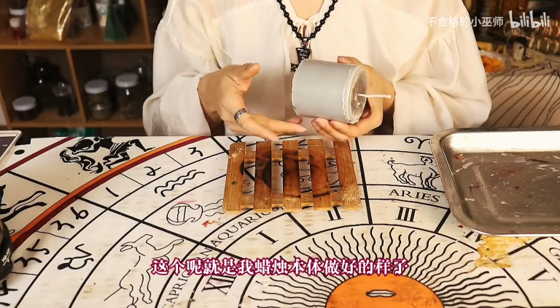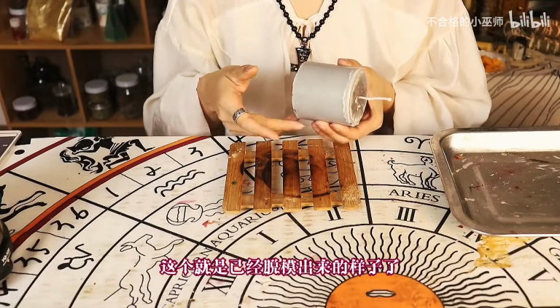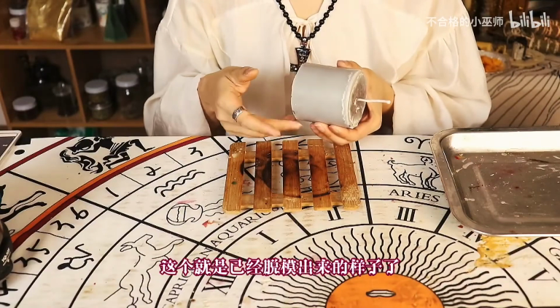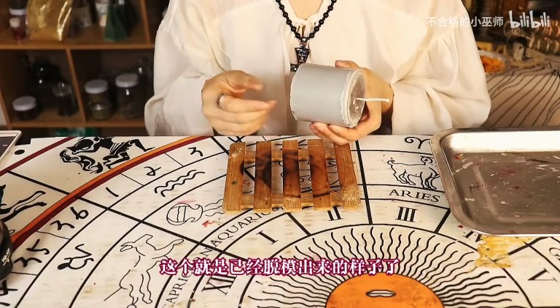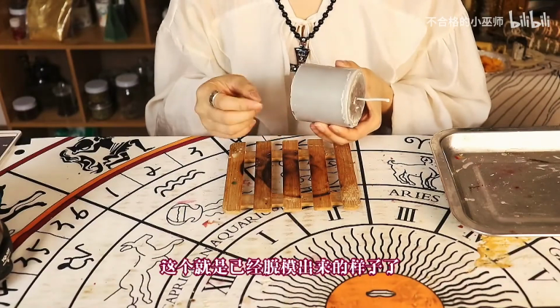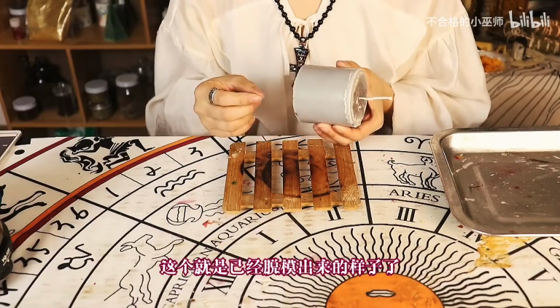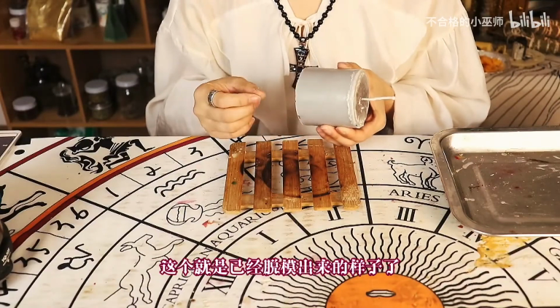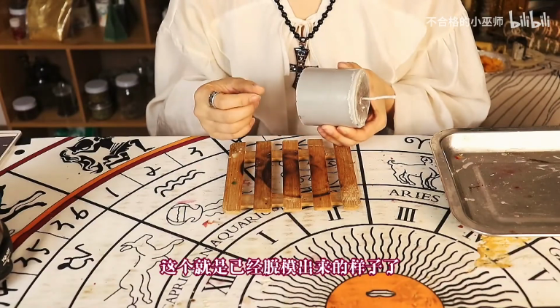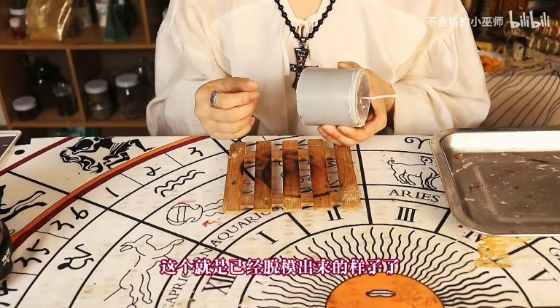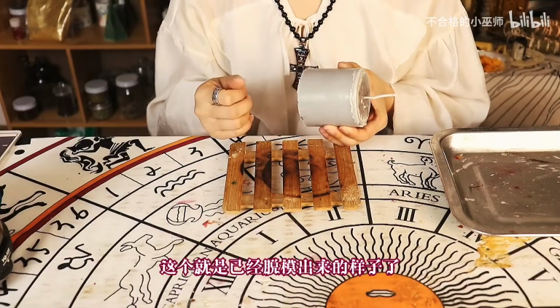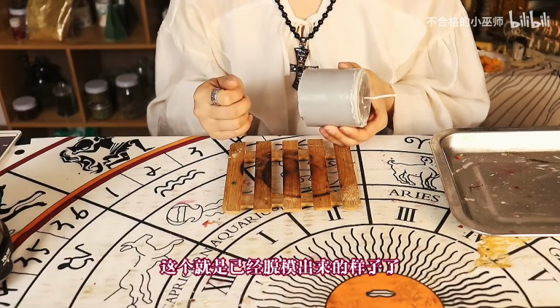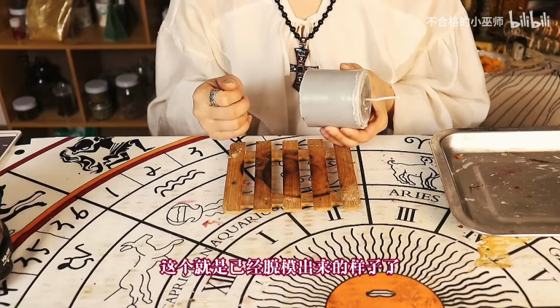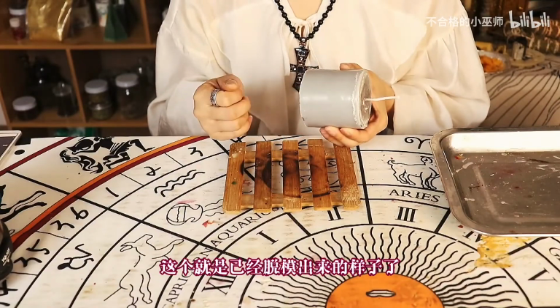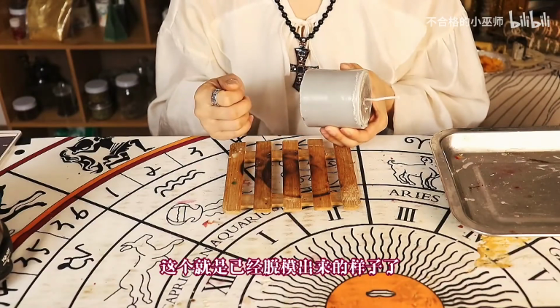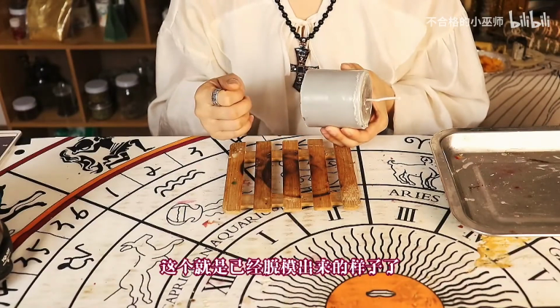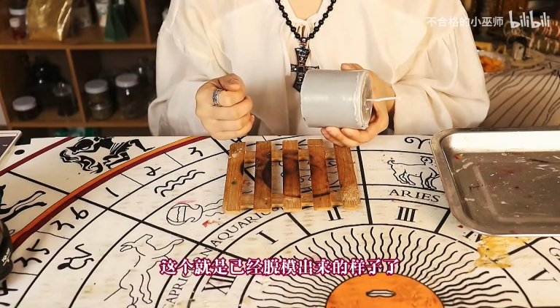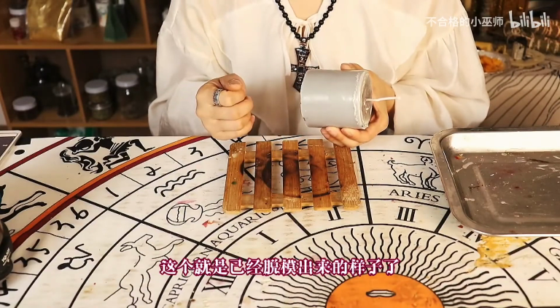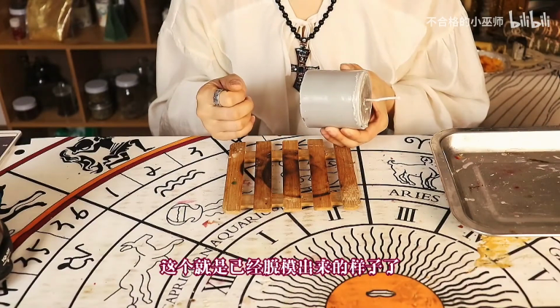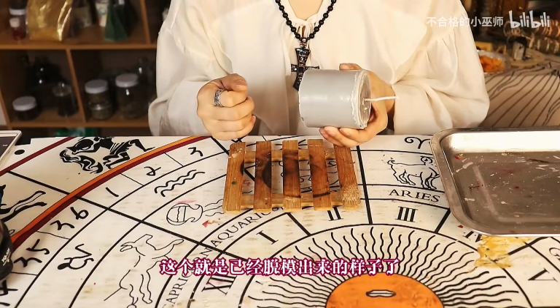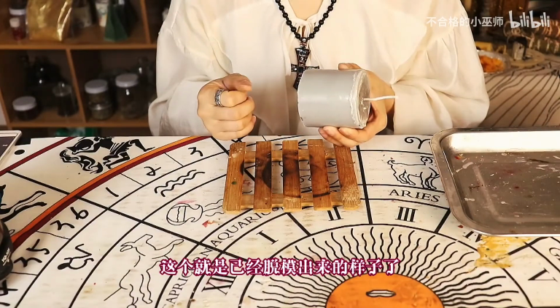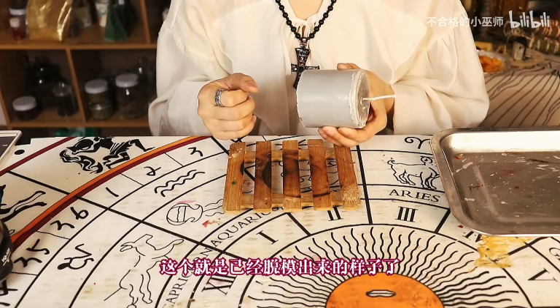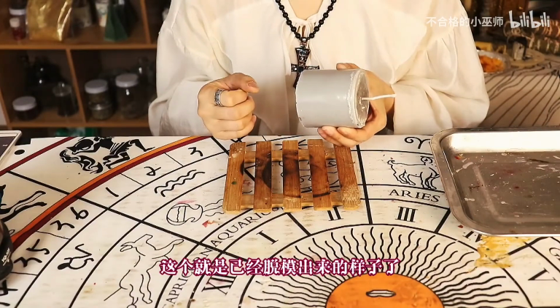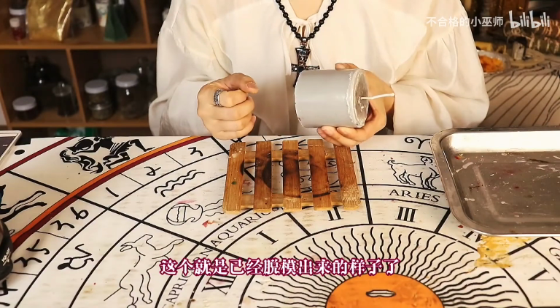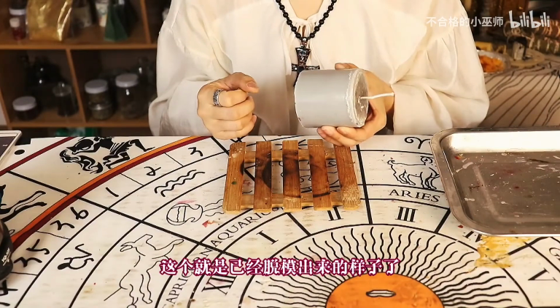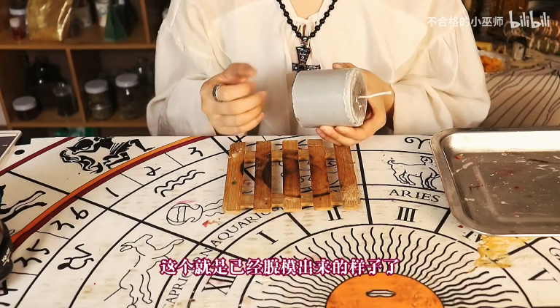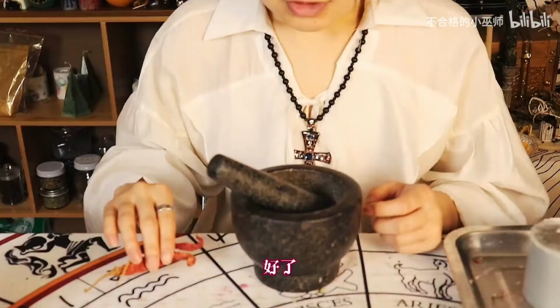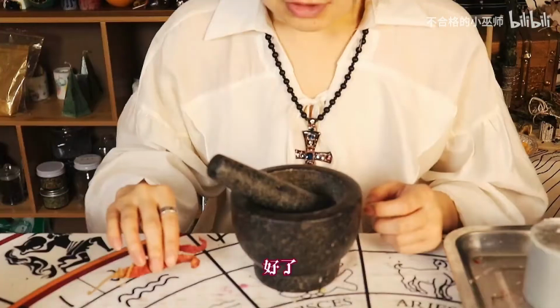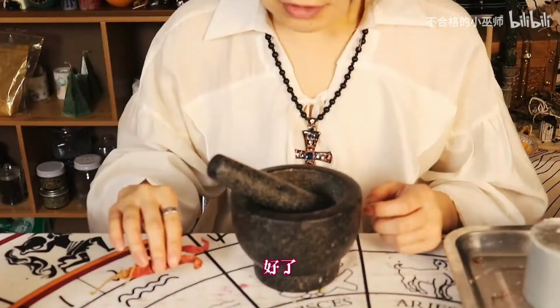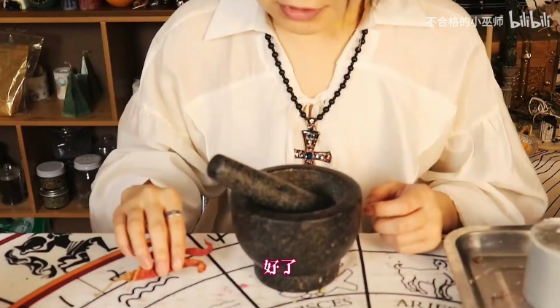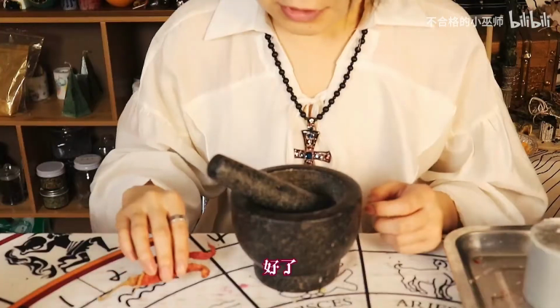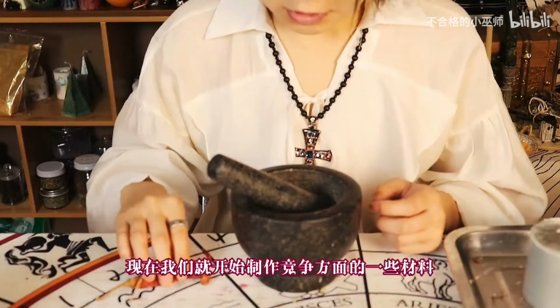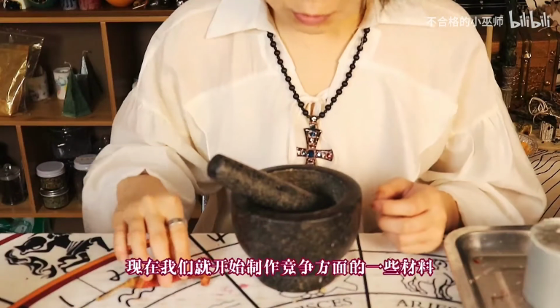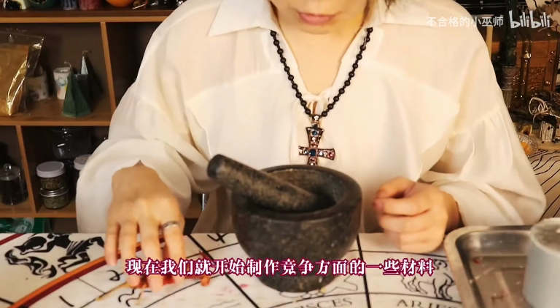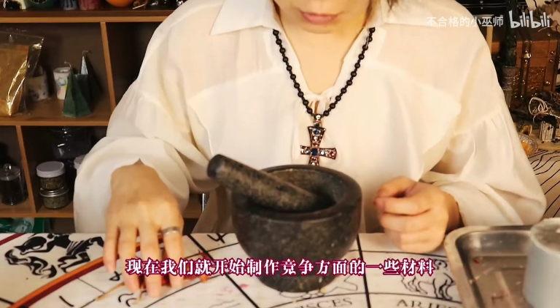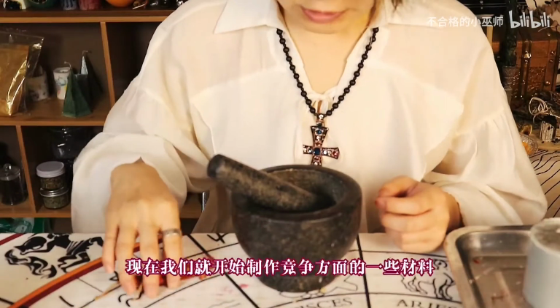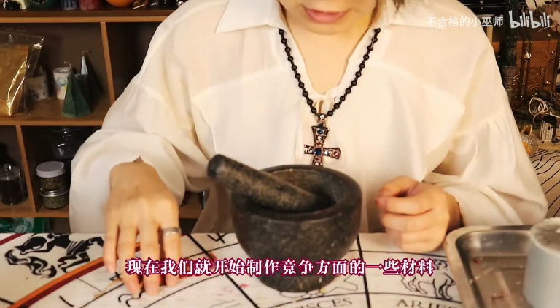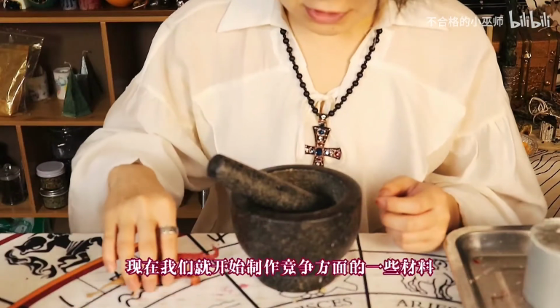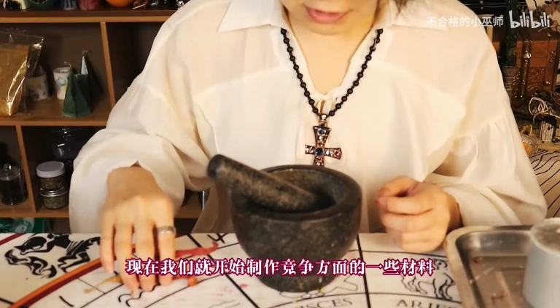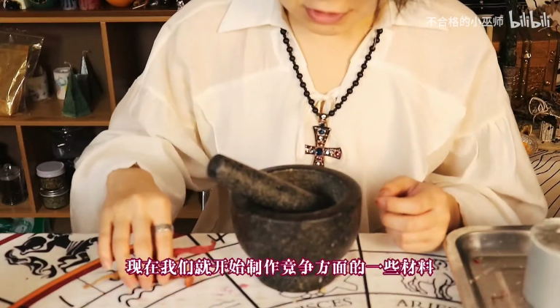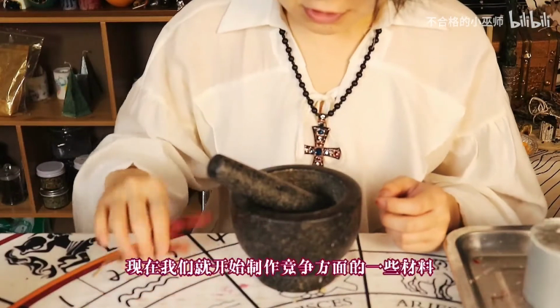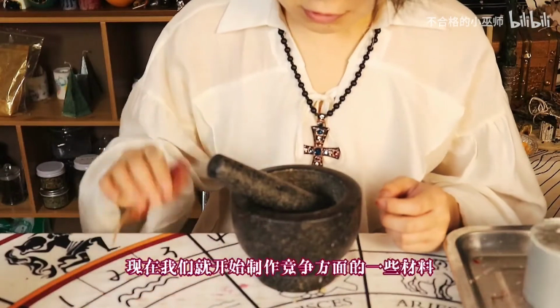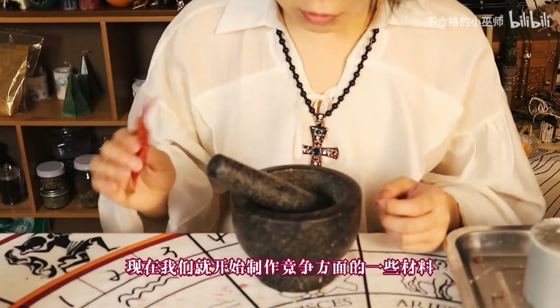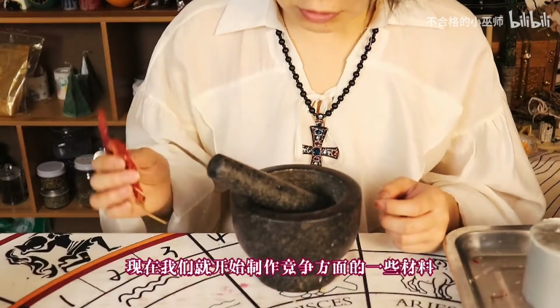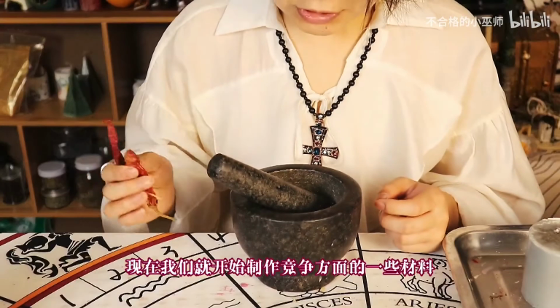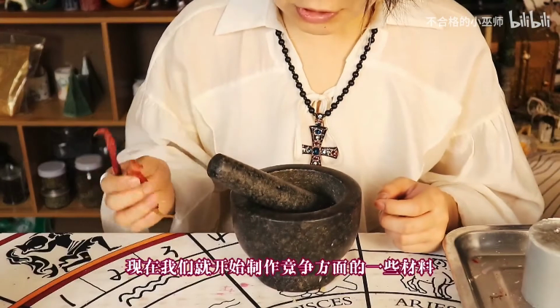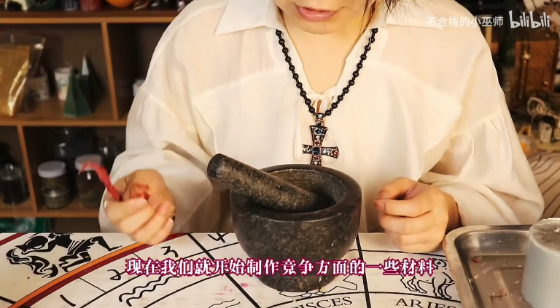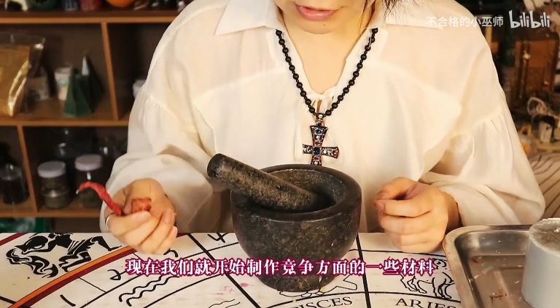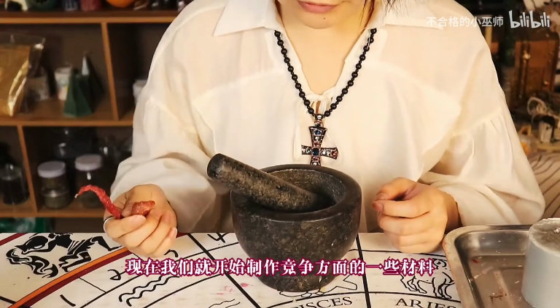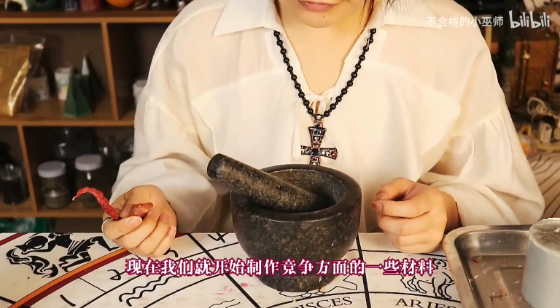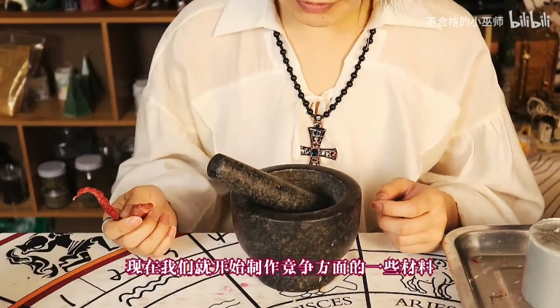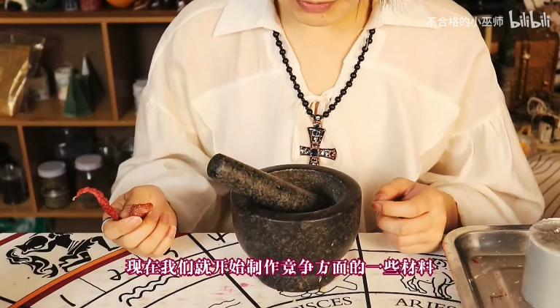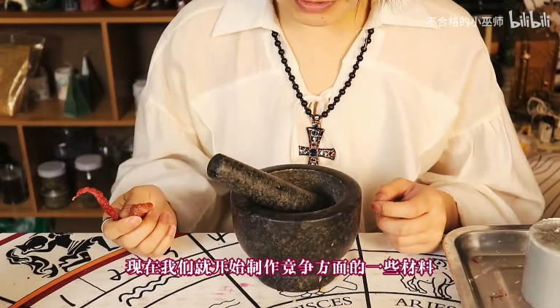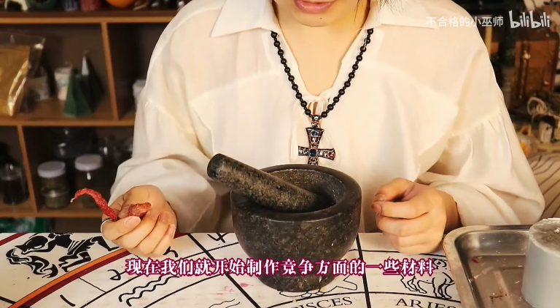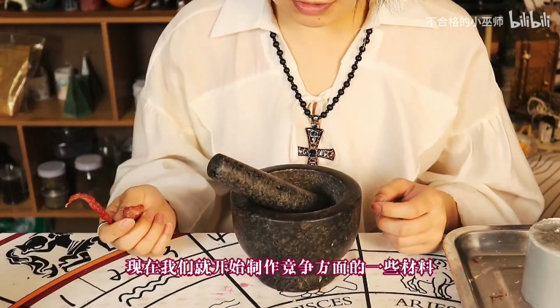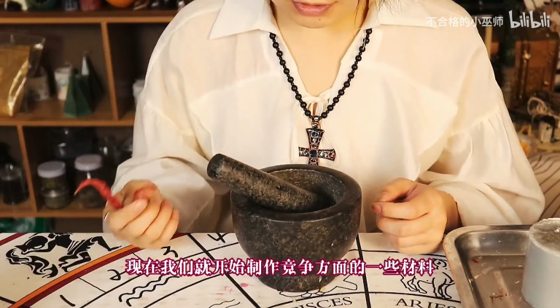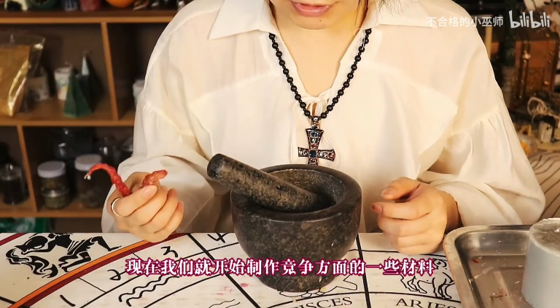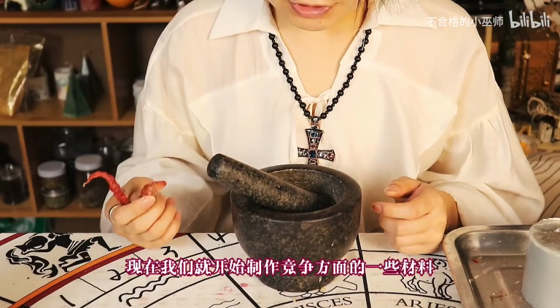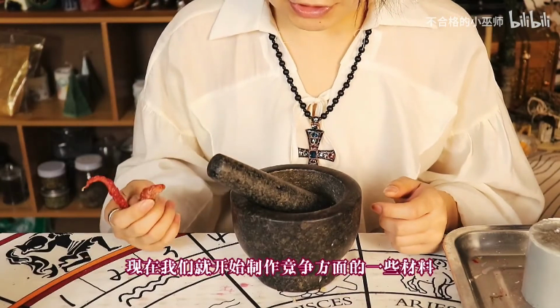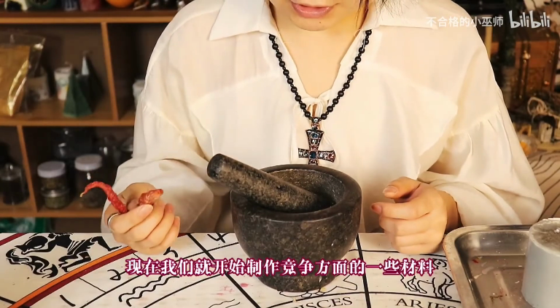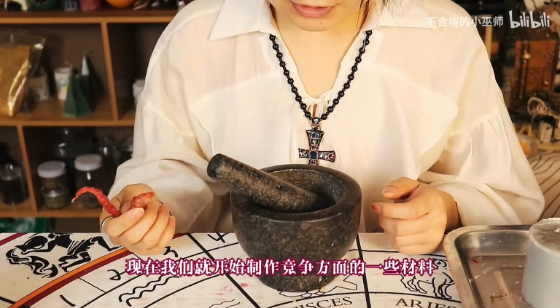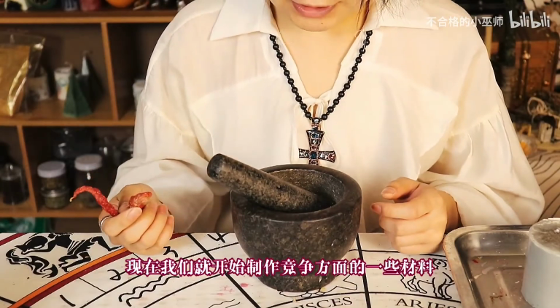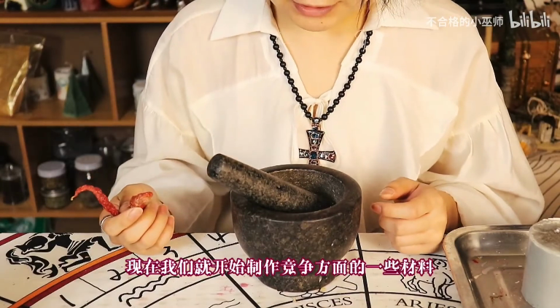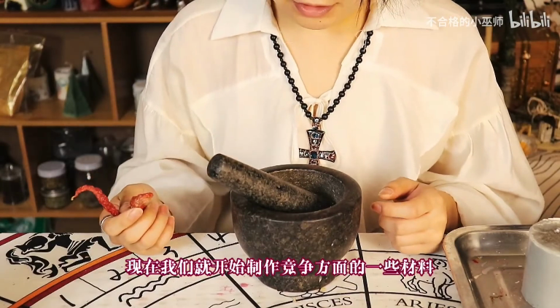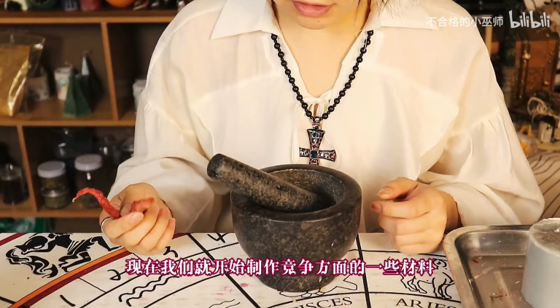这个就是蜡烛本体做好的样子，这个就是已经脱模出来的样子了。好了，现在我们就开始制作净蒸方面的一些材料。